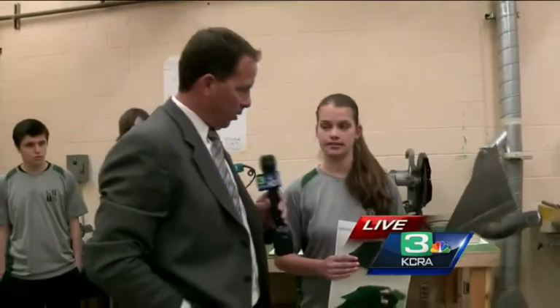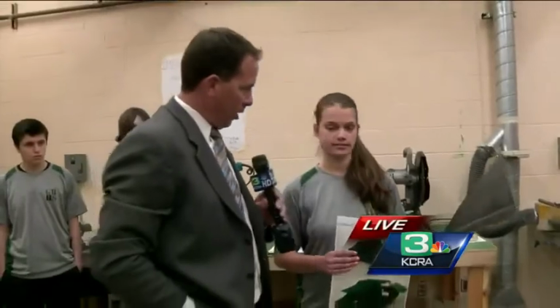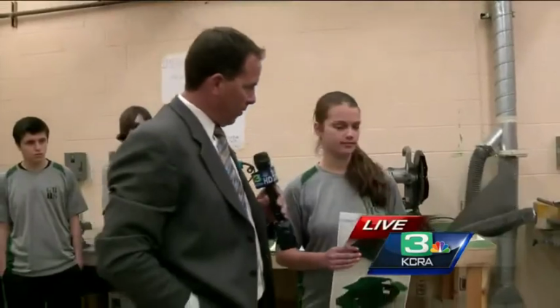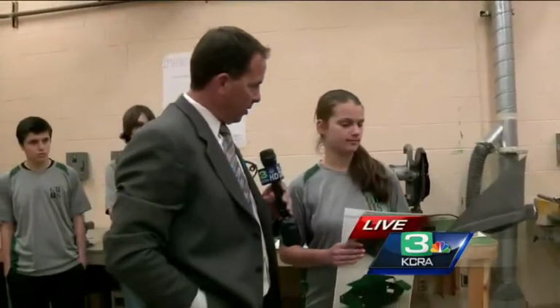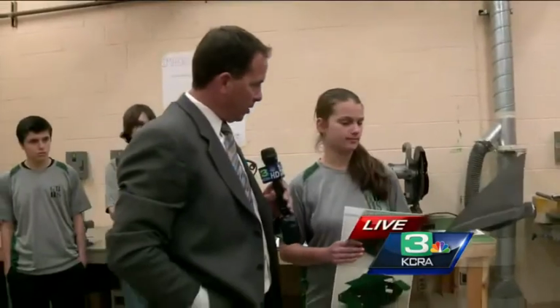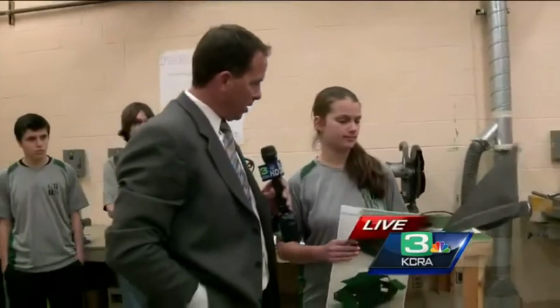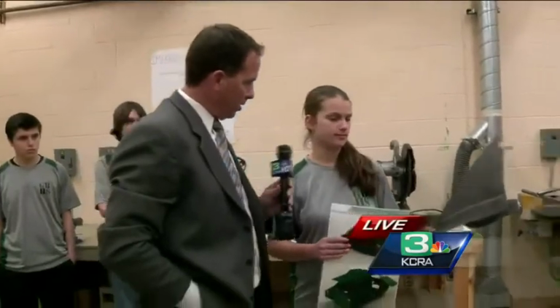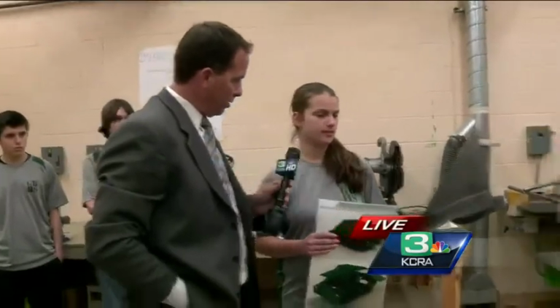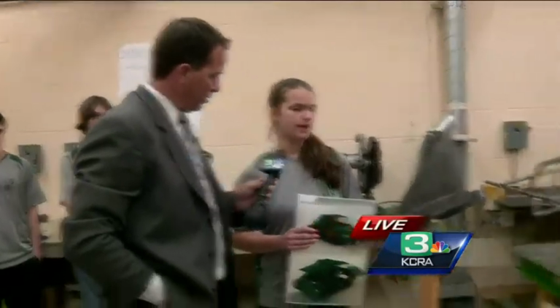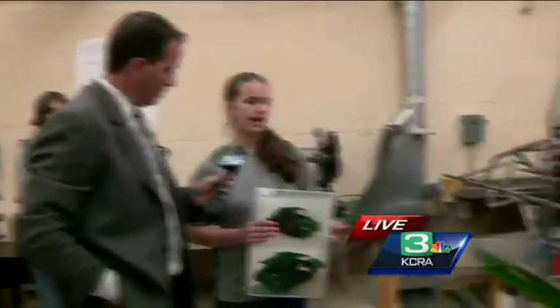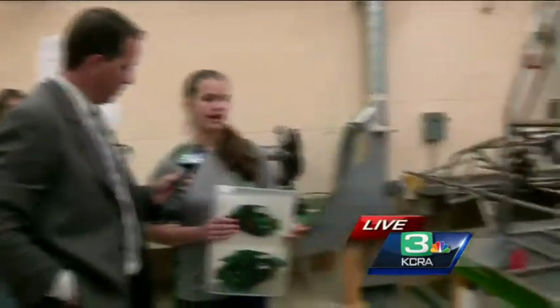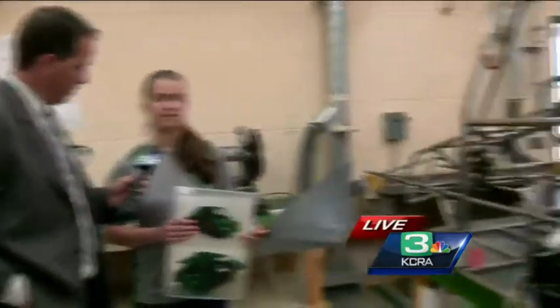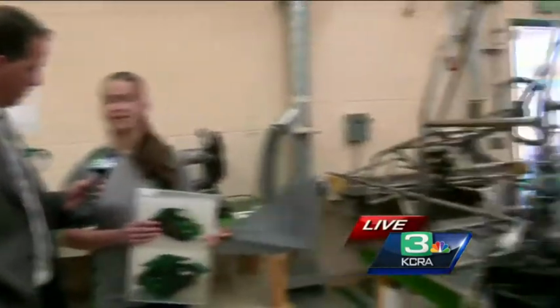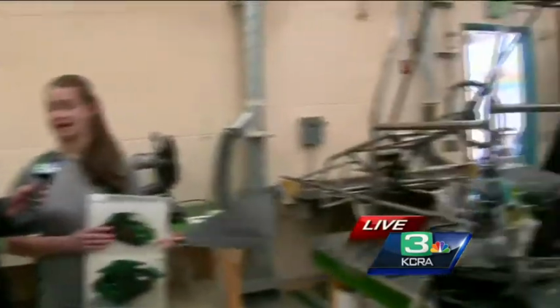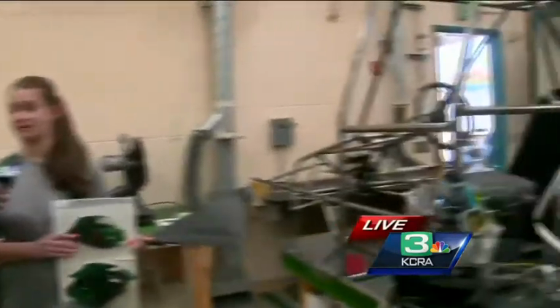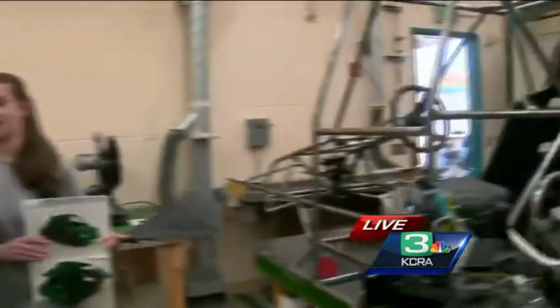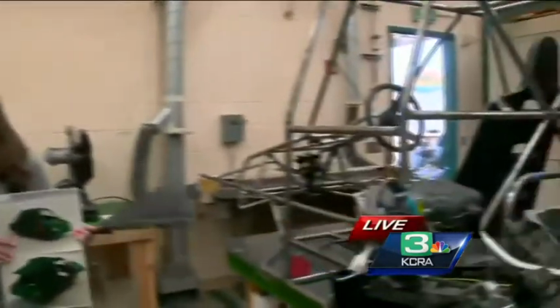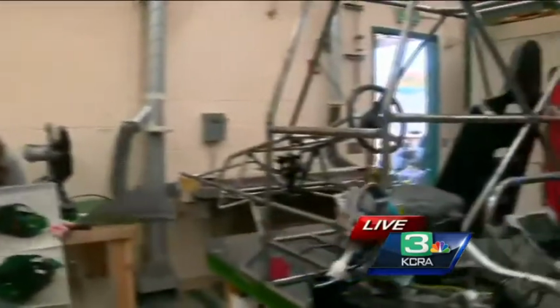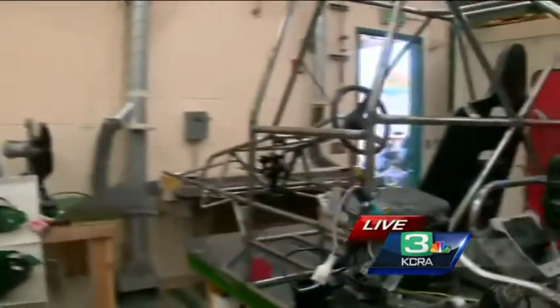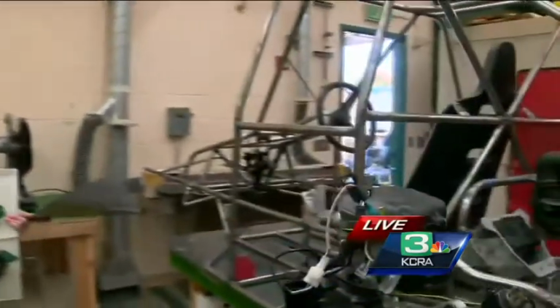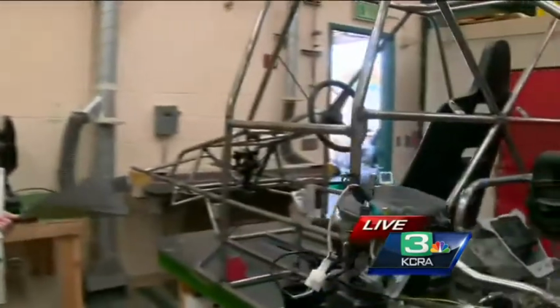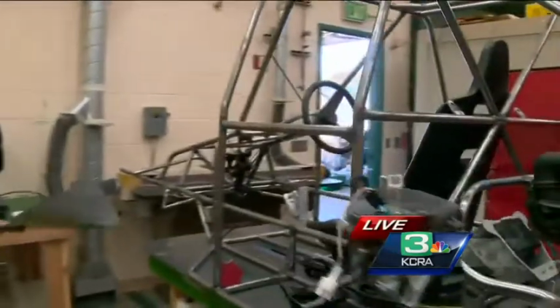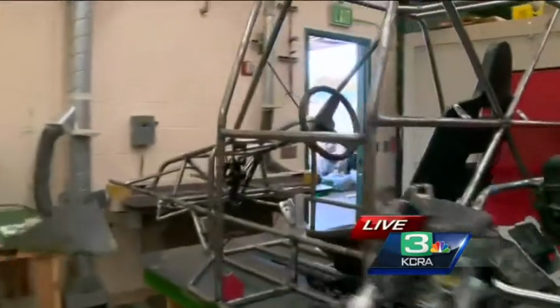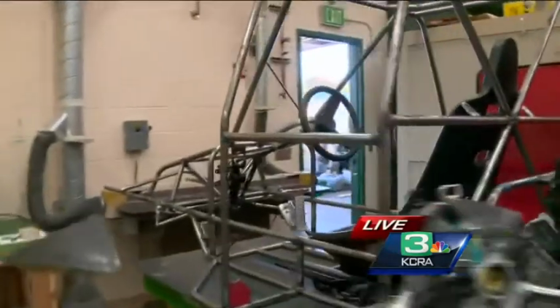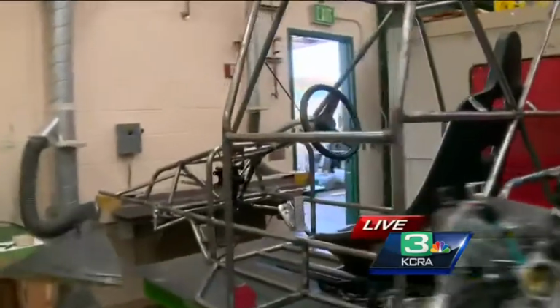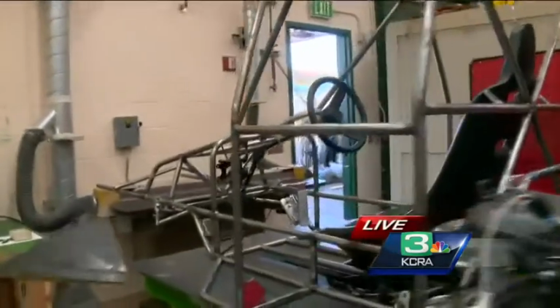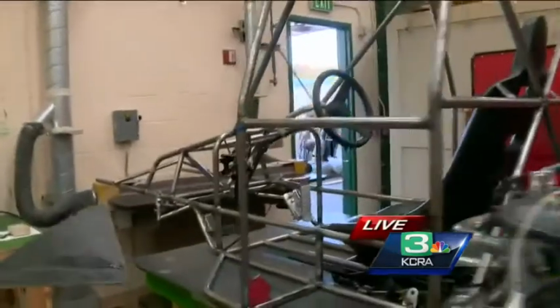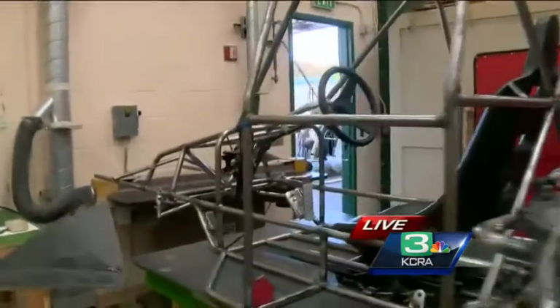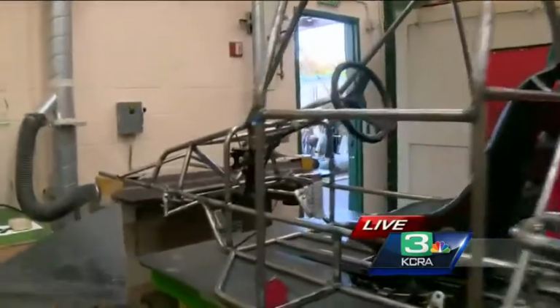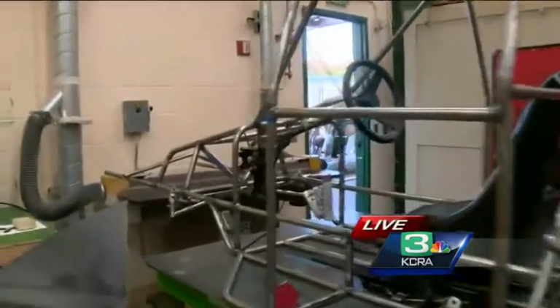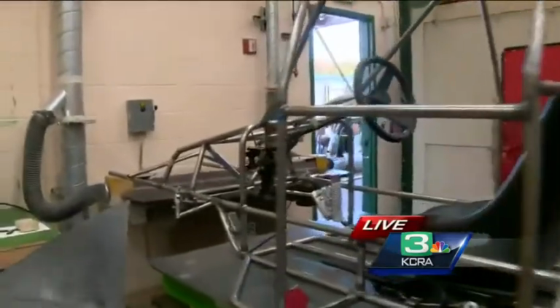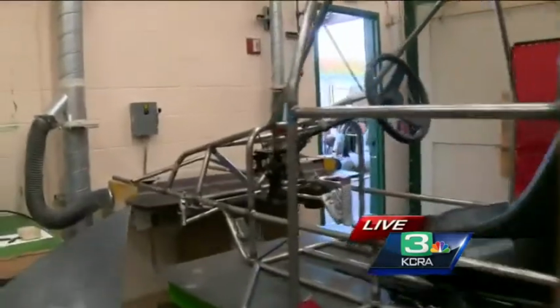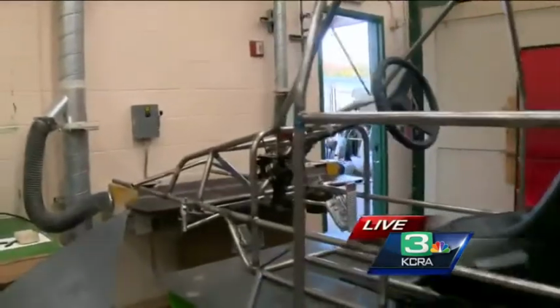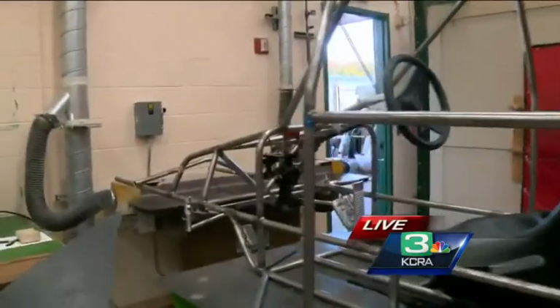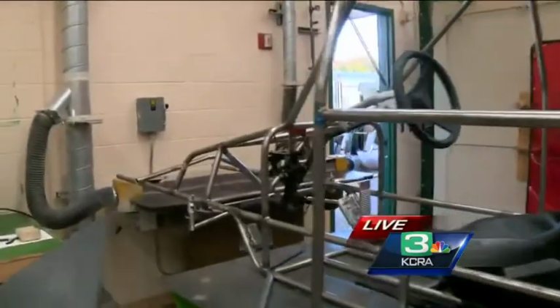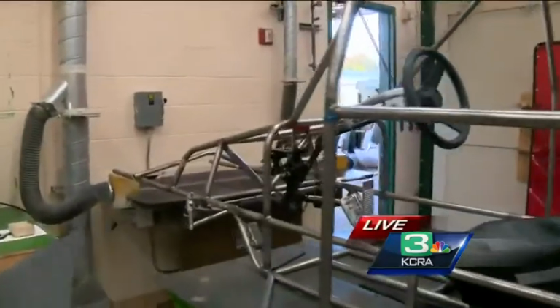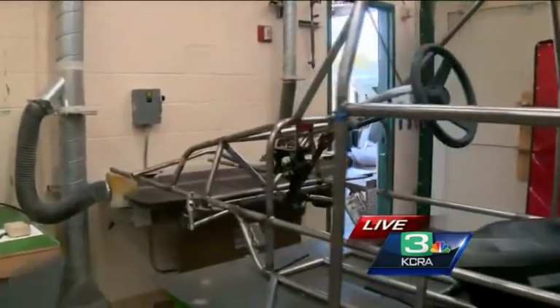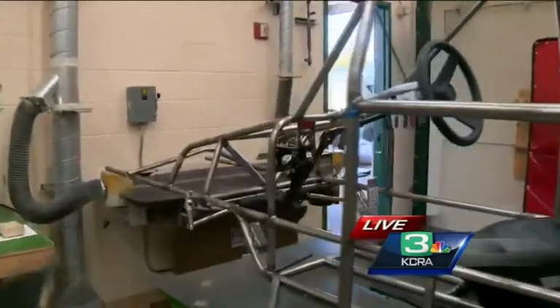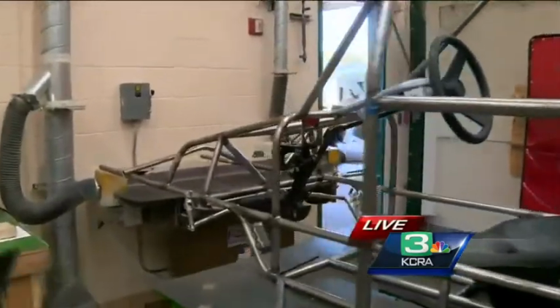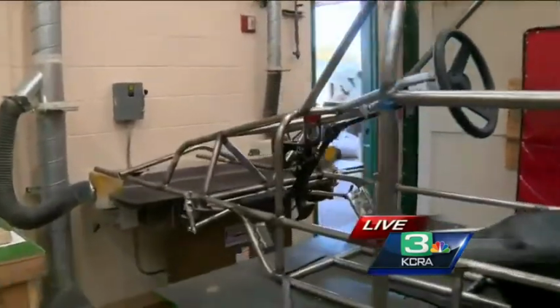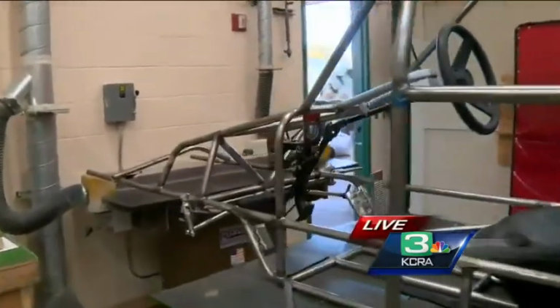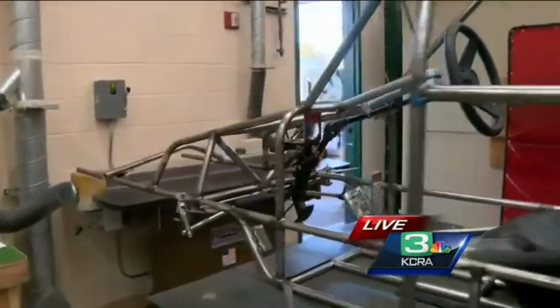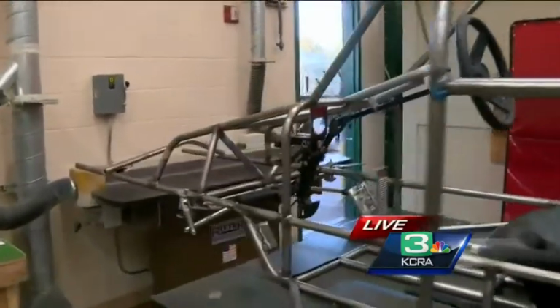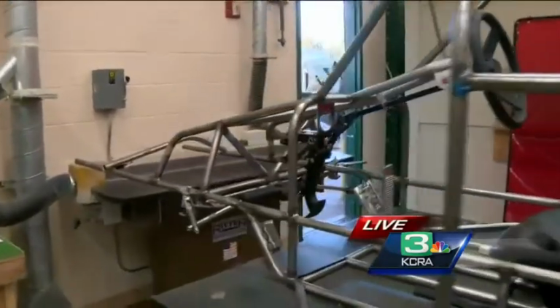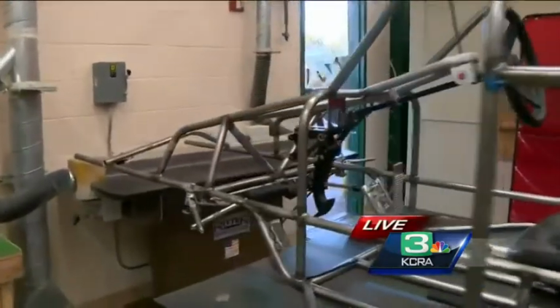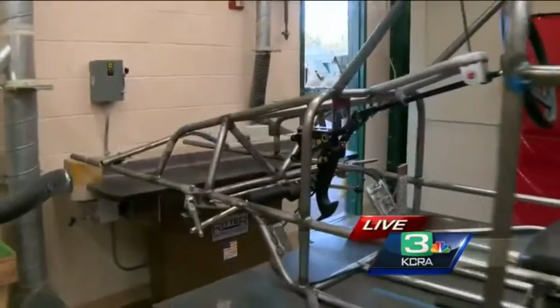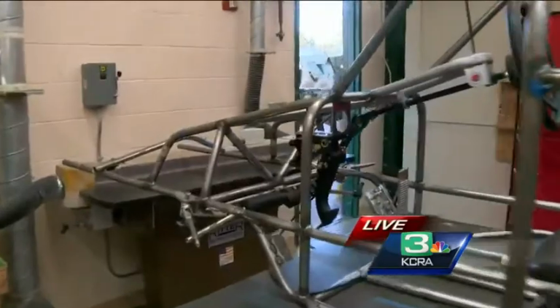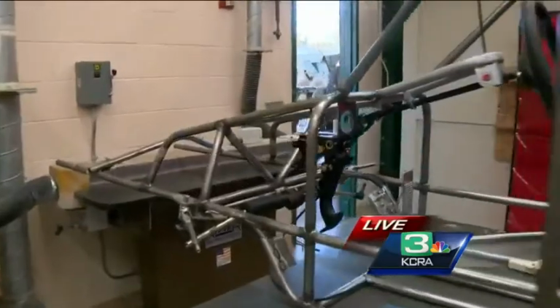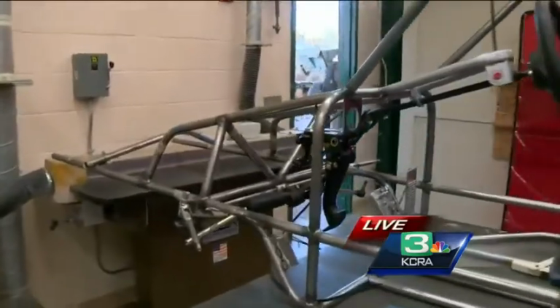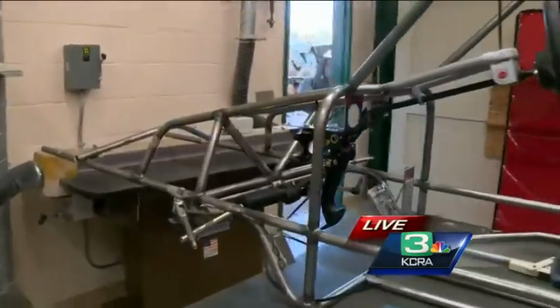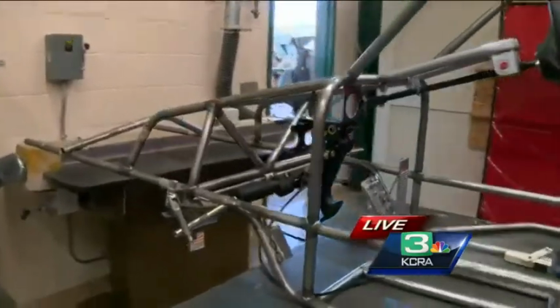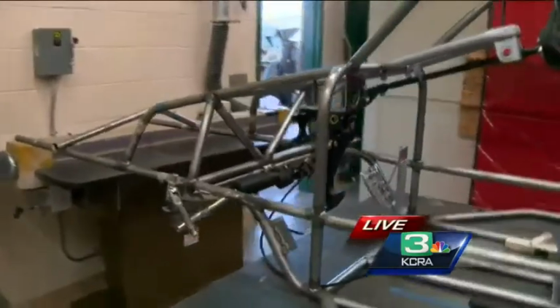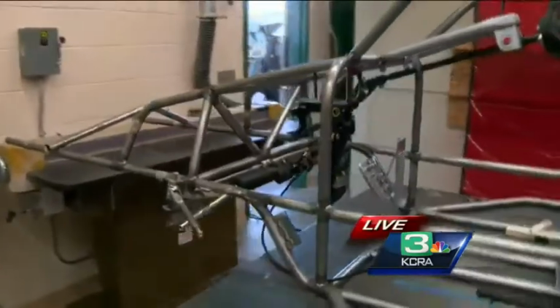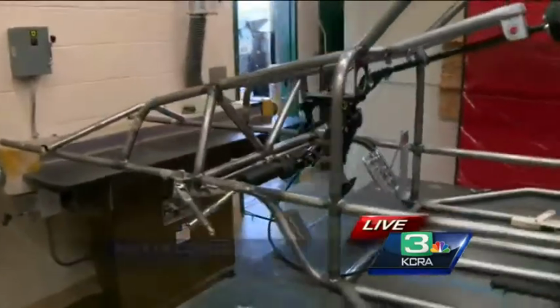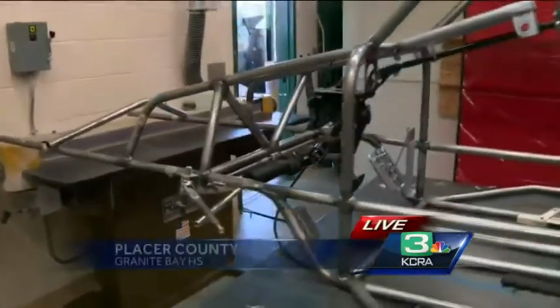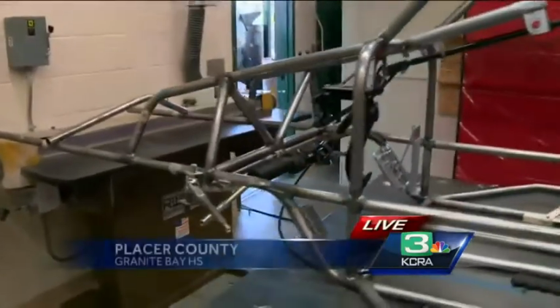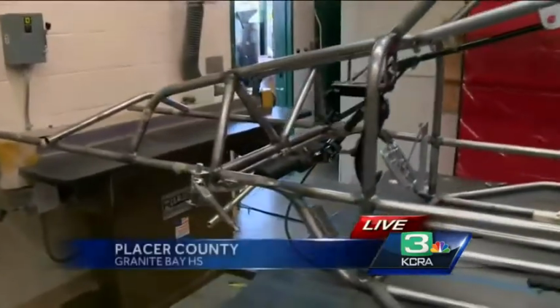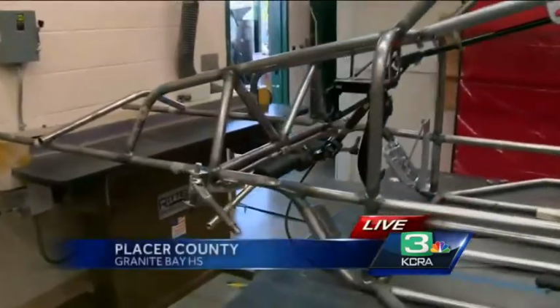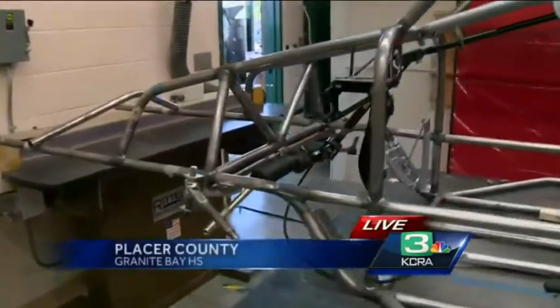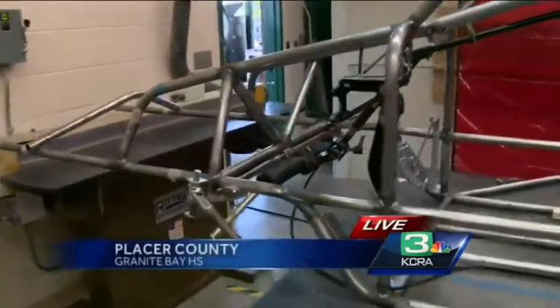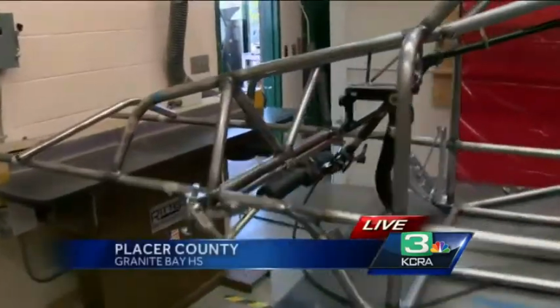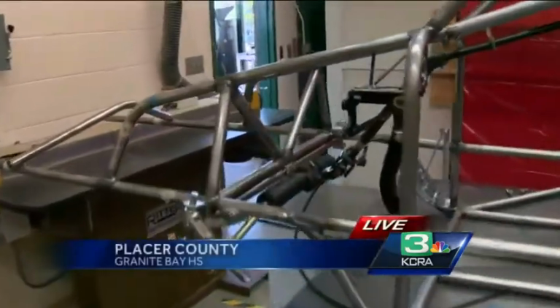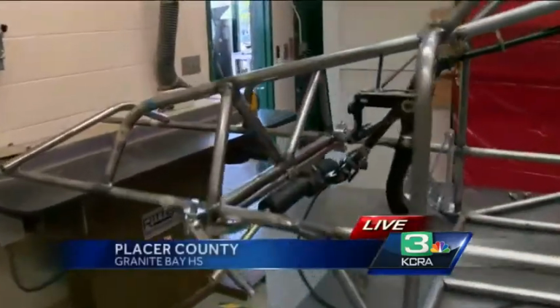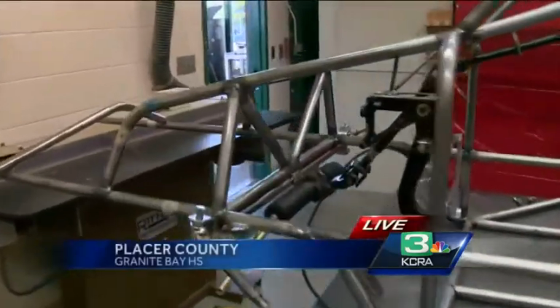Are you driving this thing? I'm the backup driver. Richard, come on over here. This is Amanda's dad, who is also the mentor for the program.